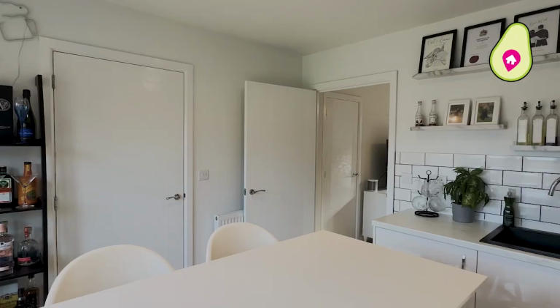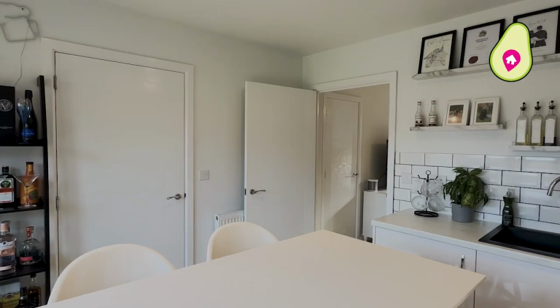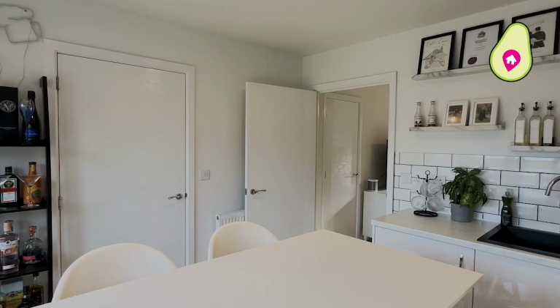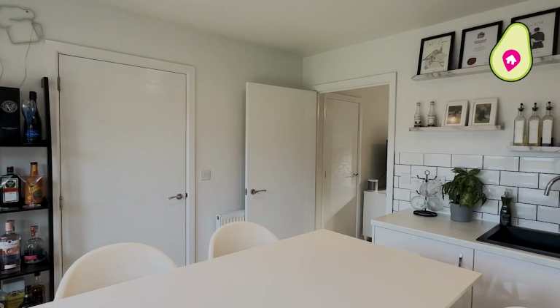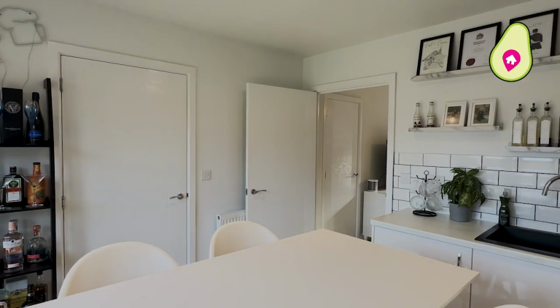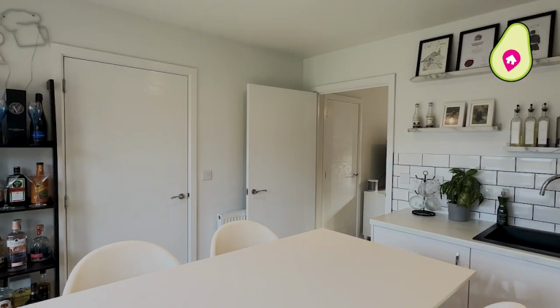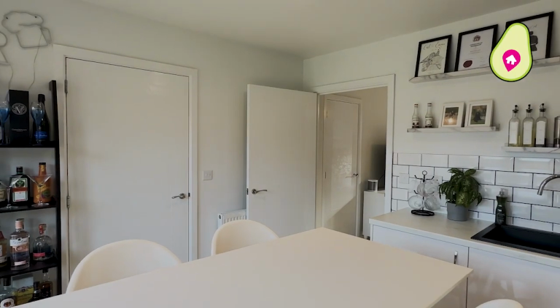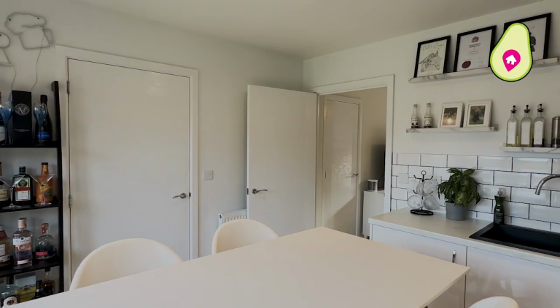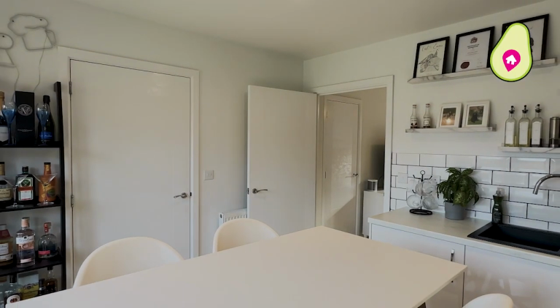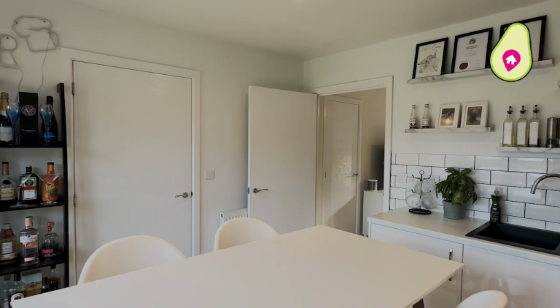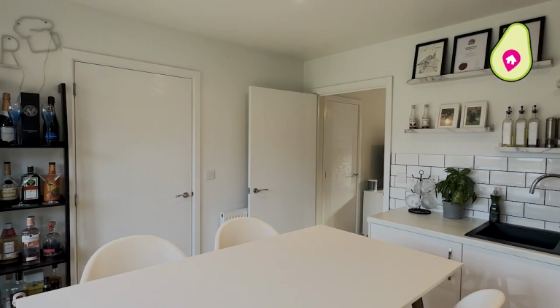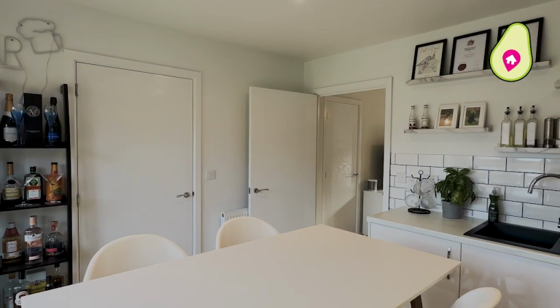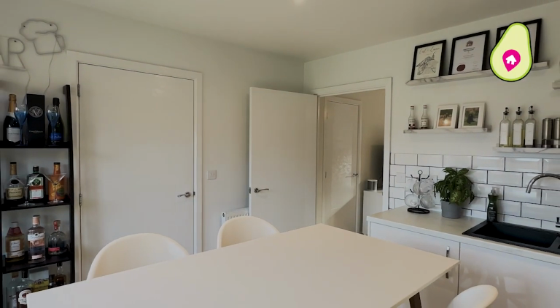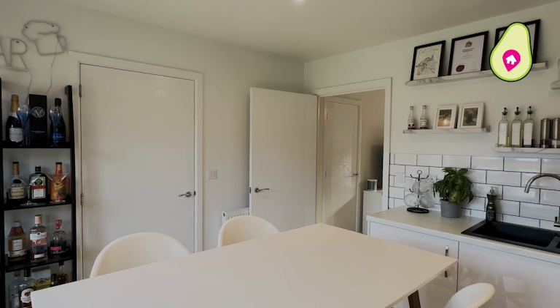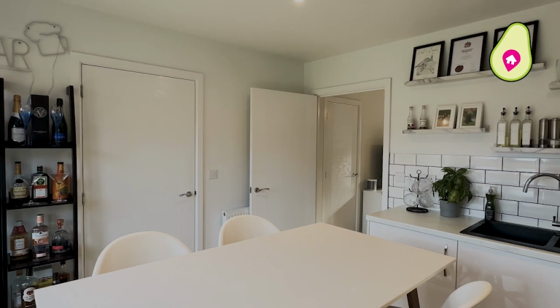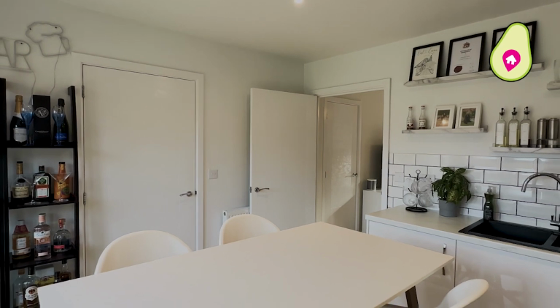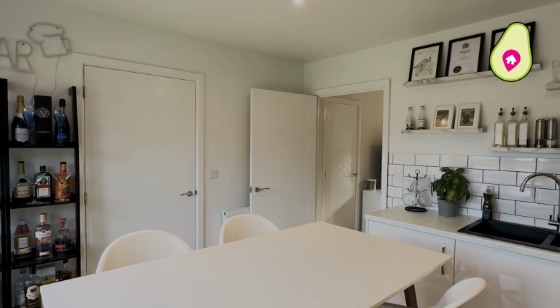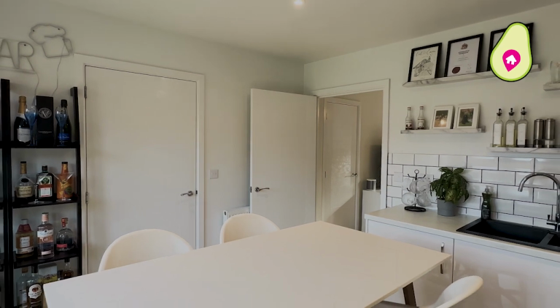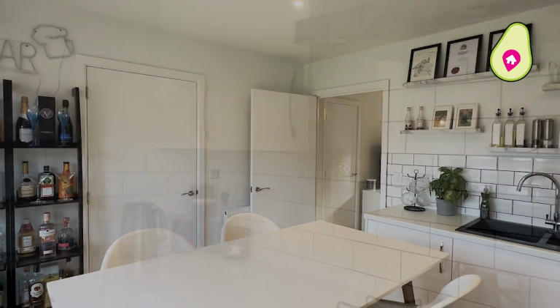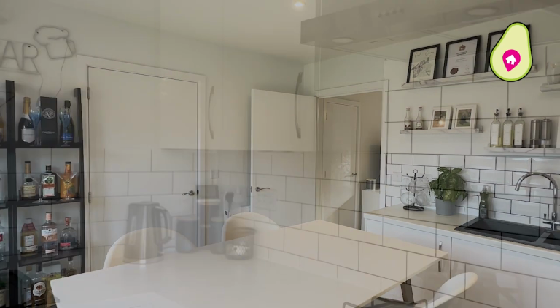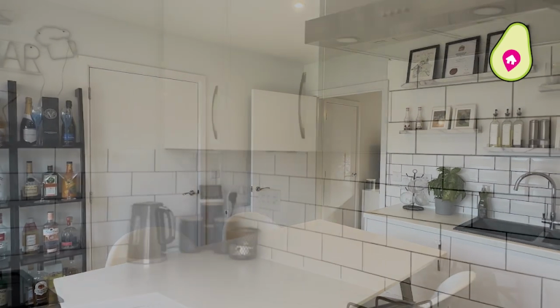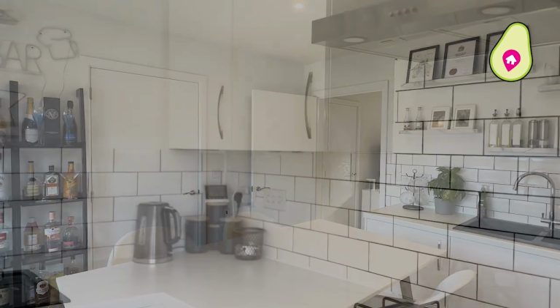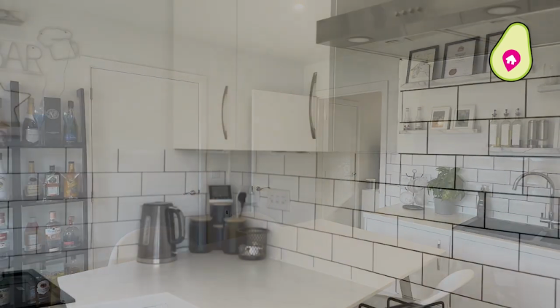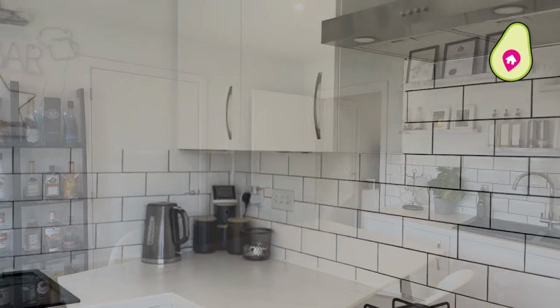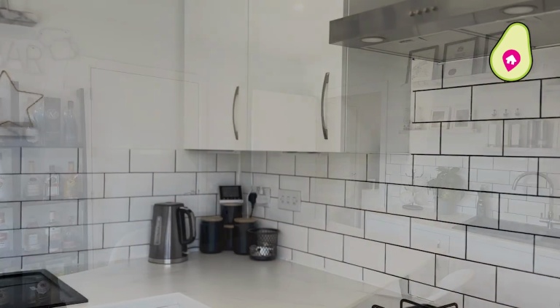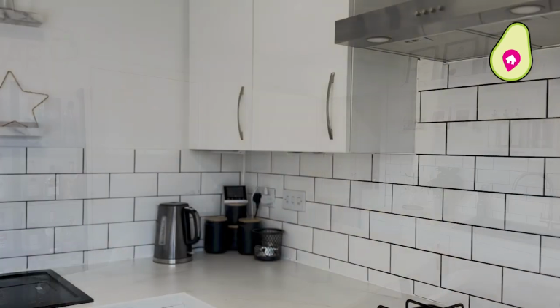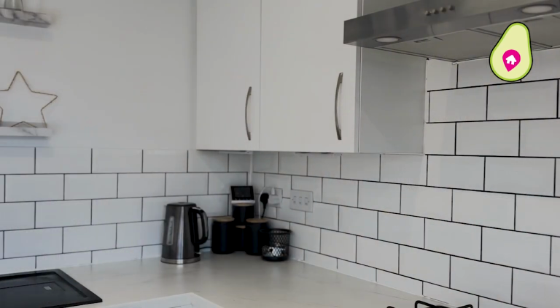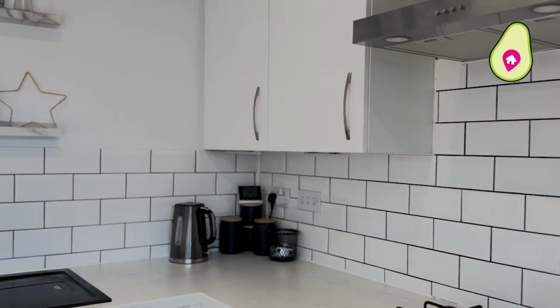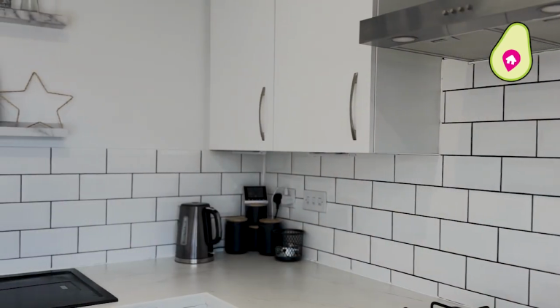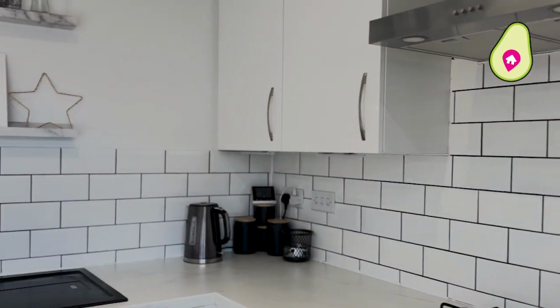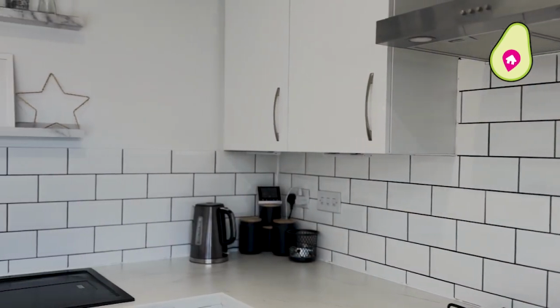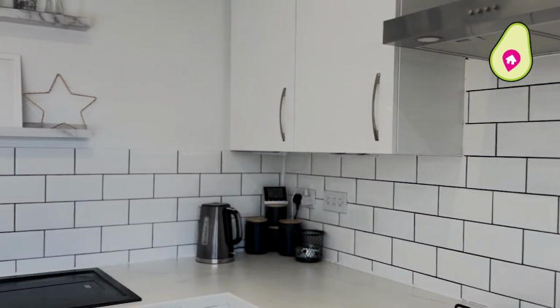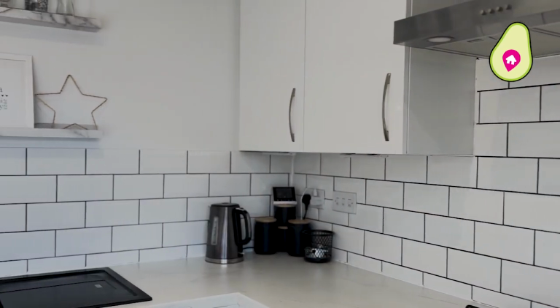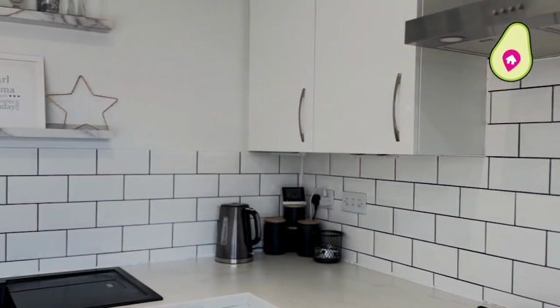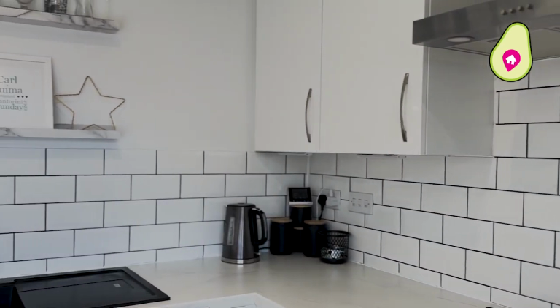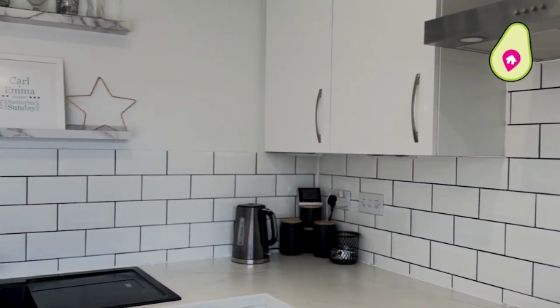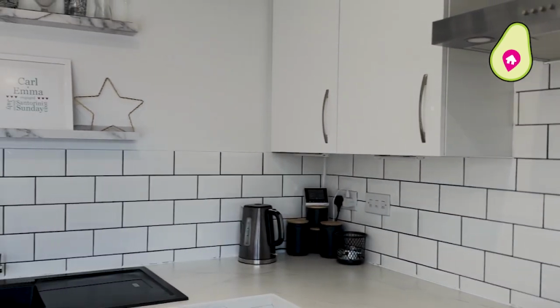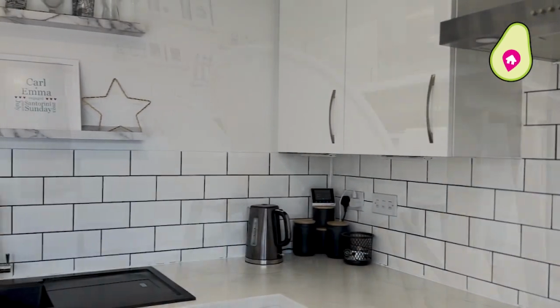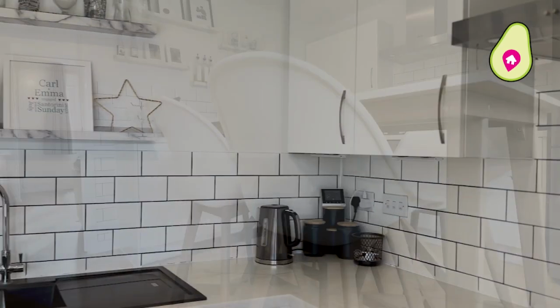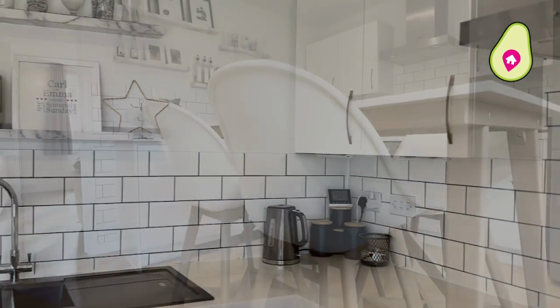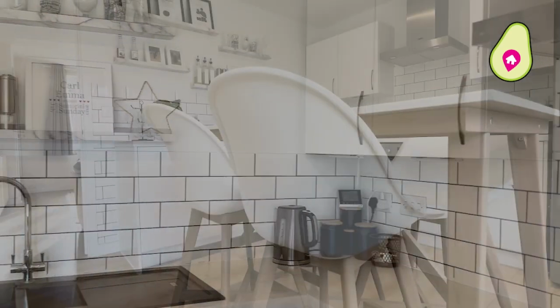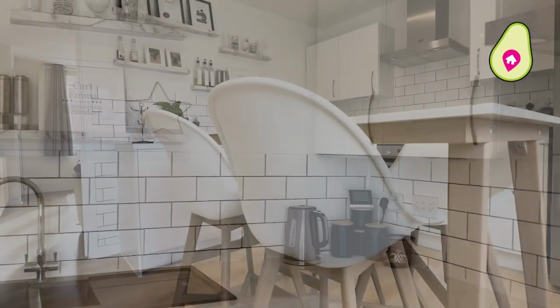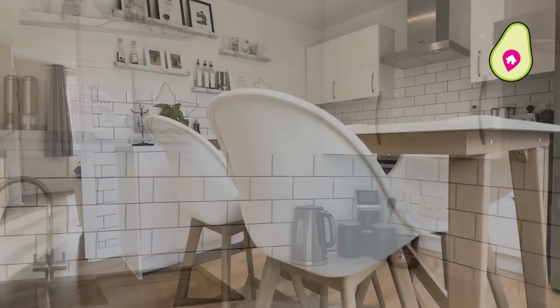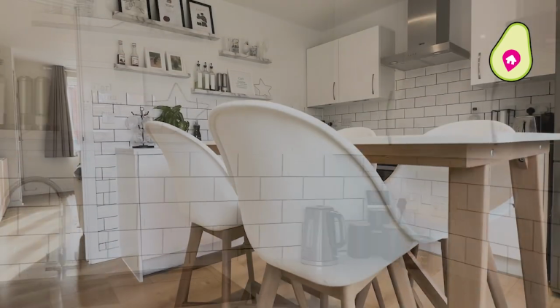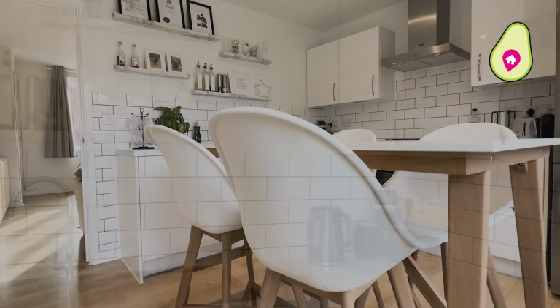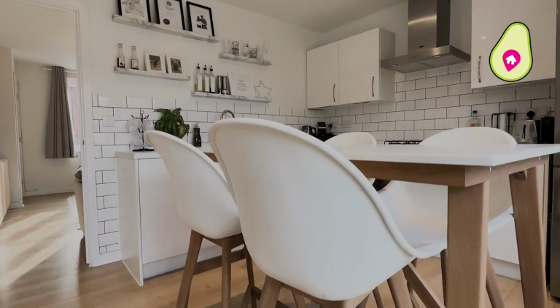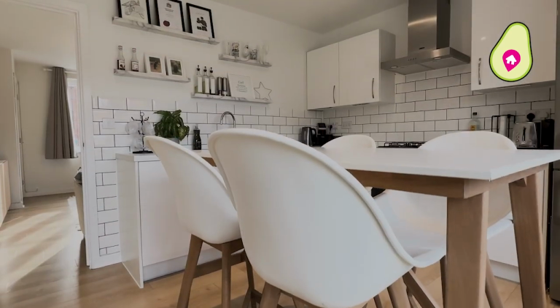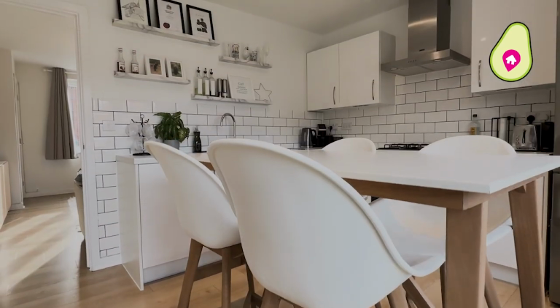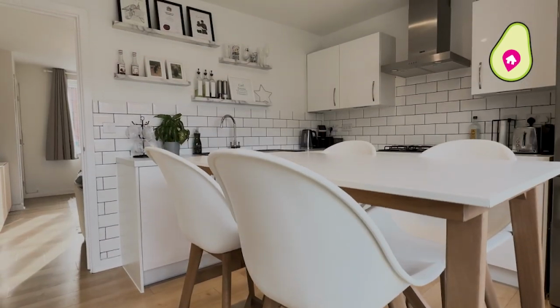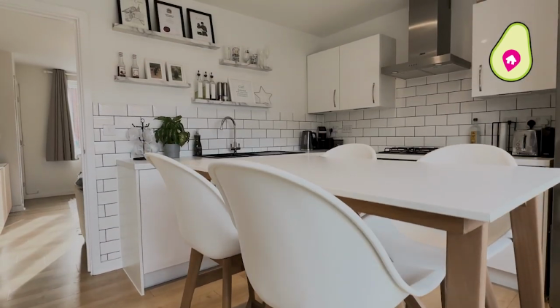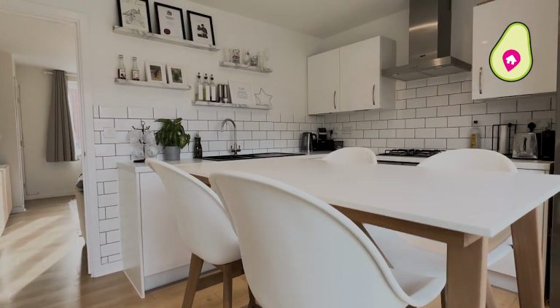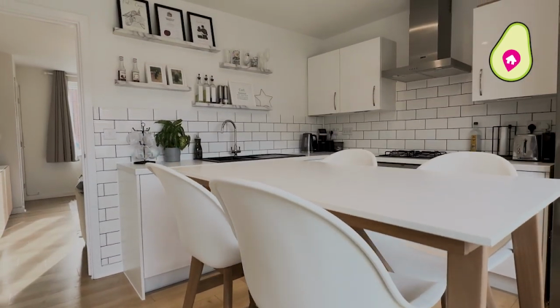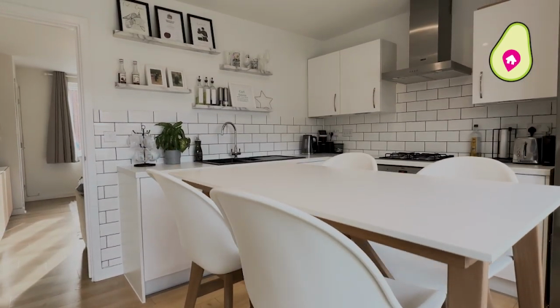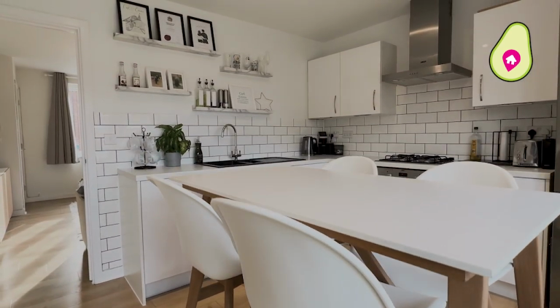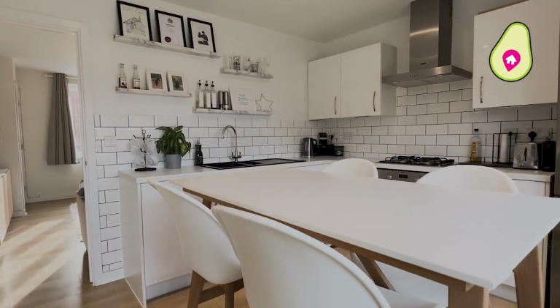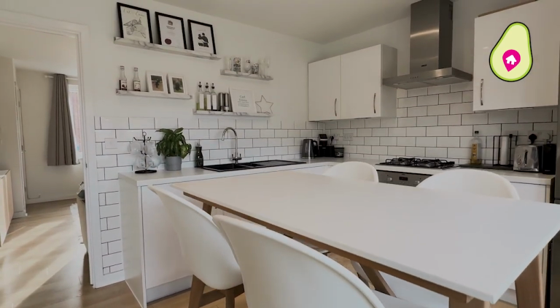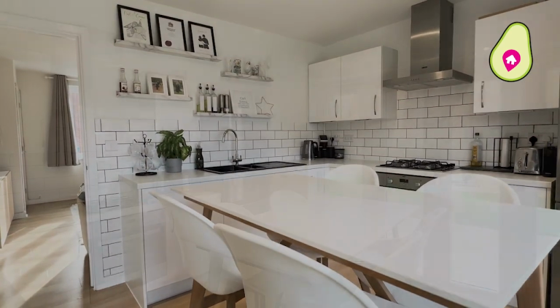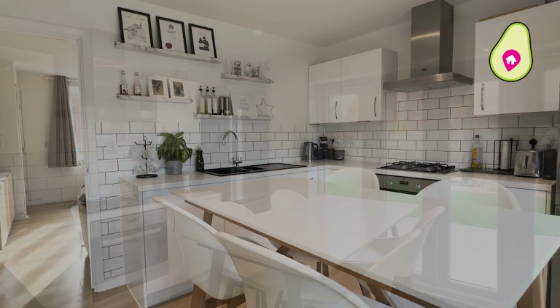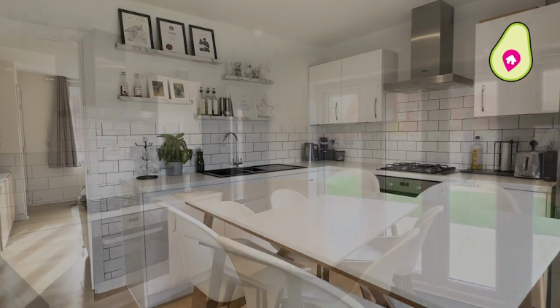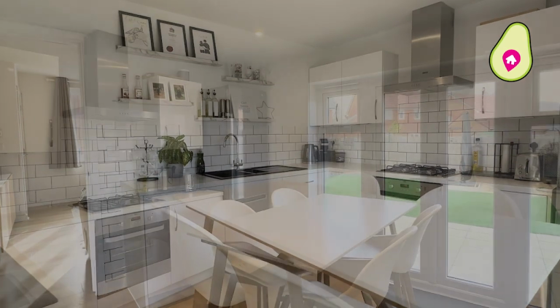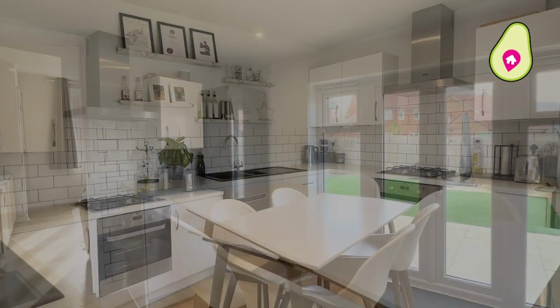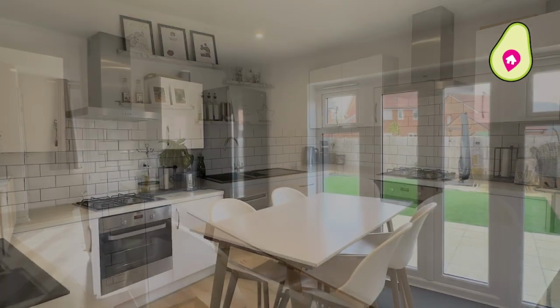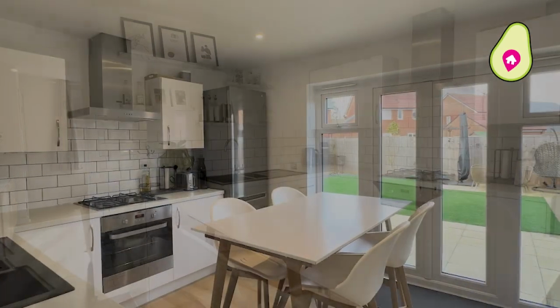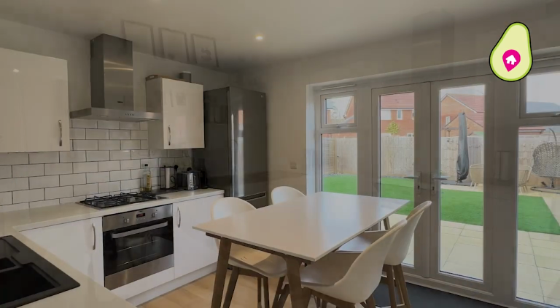In the kitchen the sellers have made some great upgrades including those nice tile splashbacks, and then you've got the double doors leading out onto the garden.